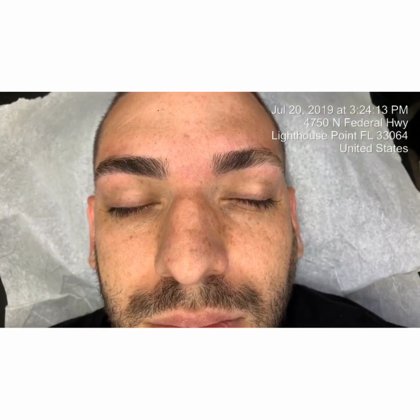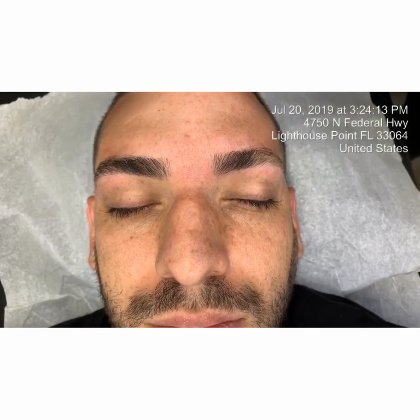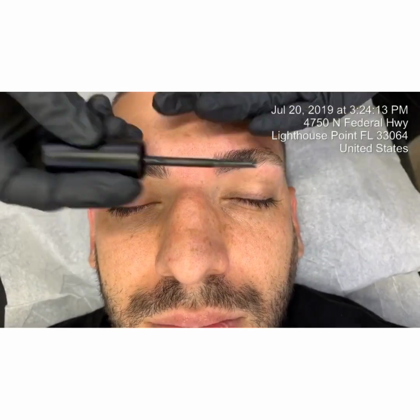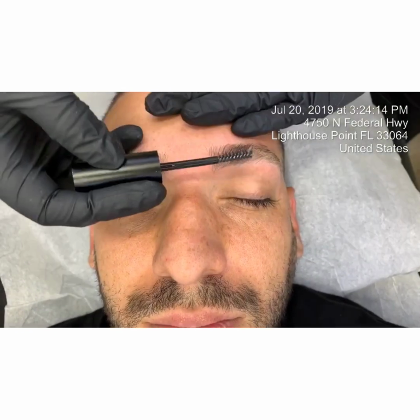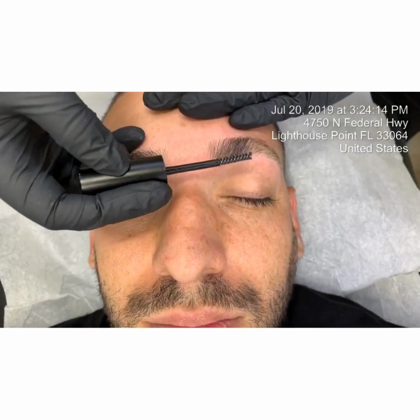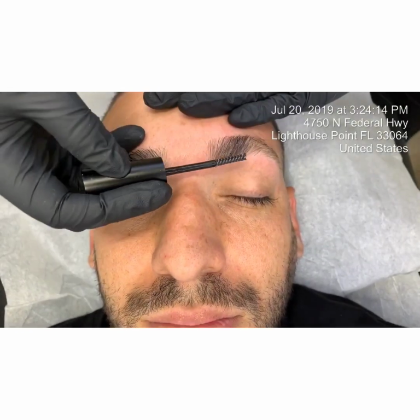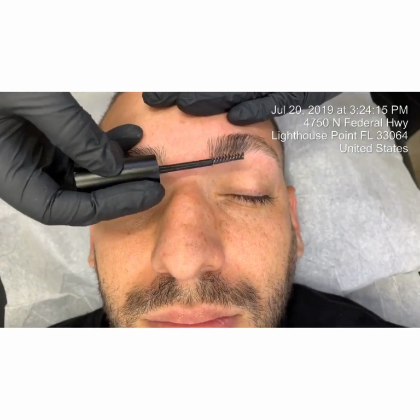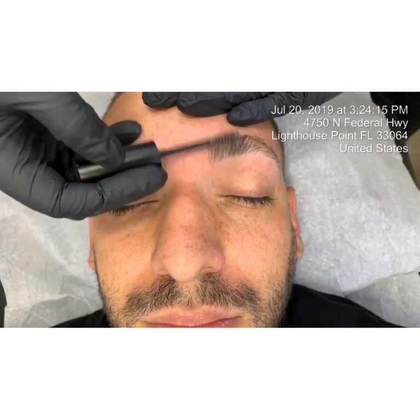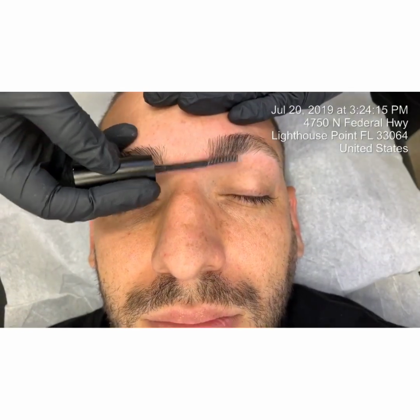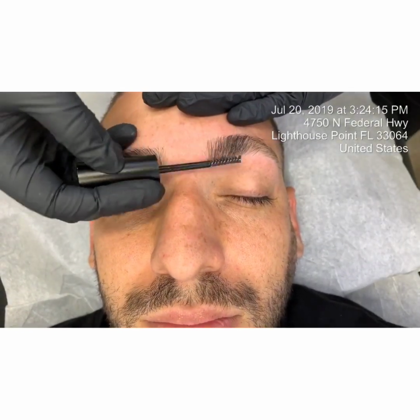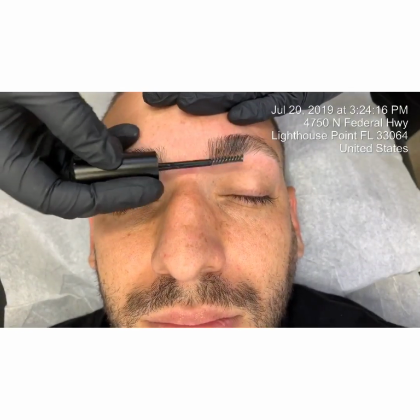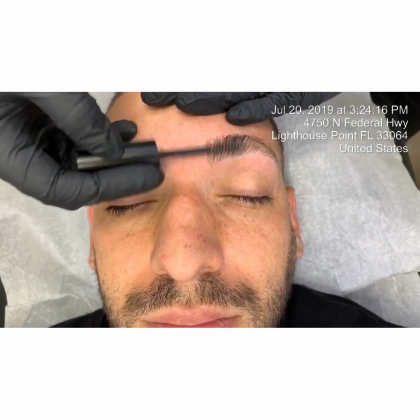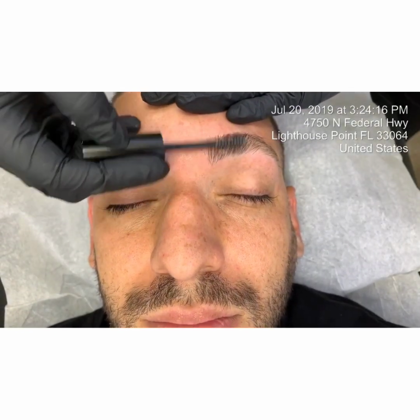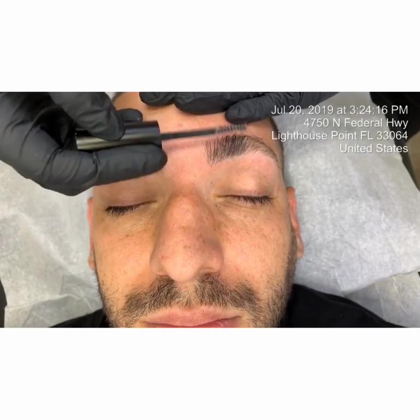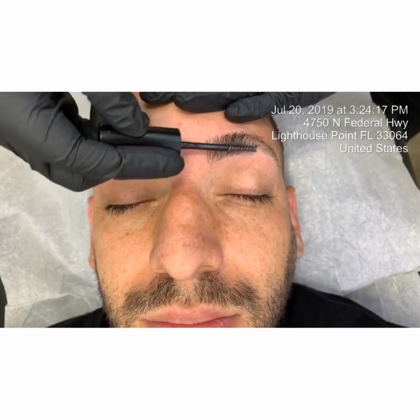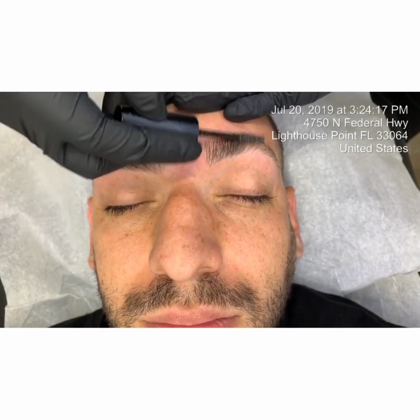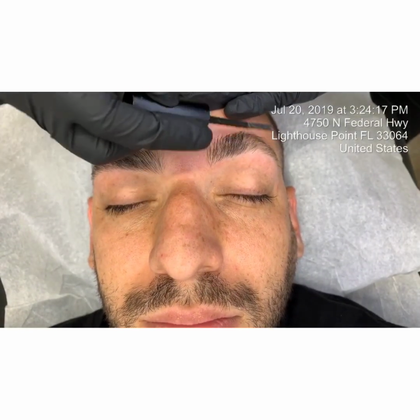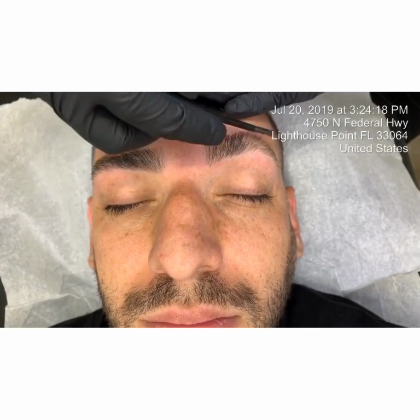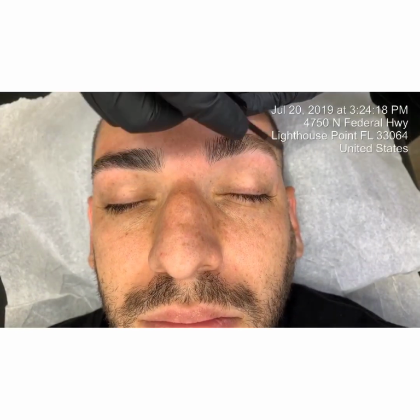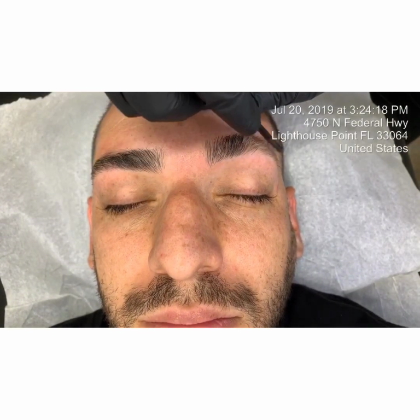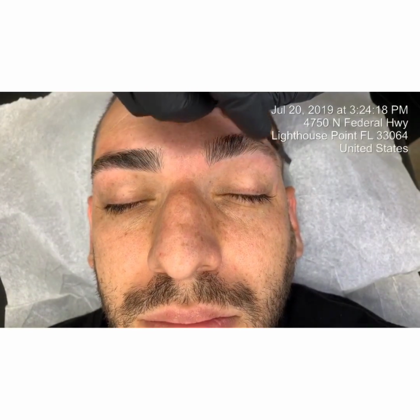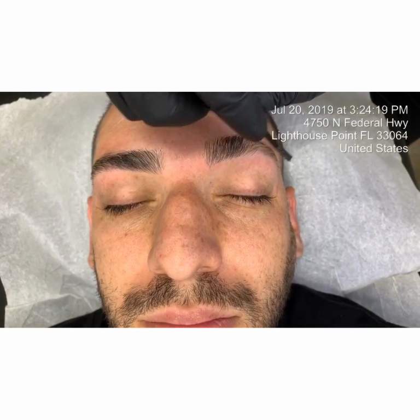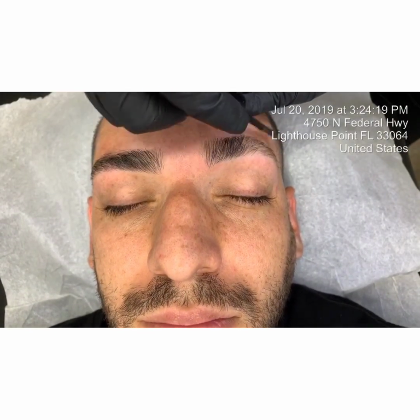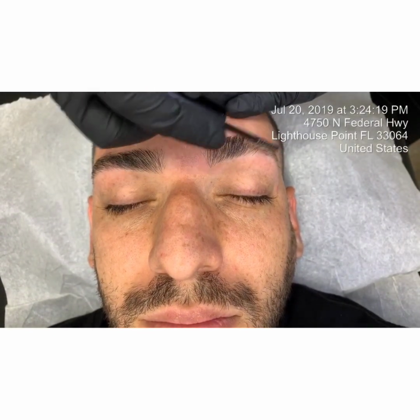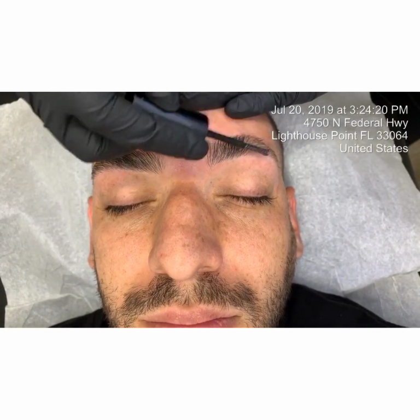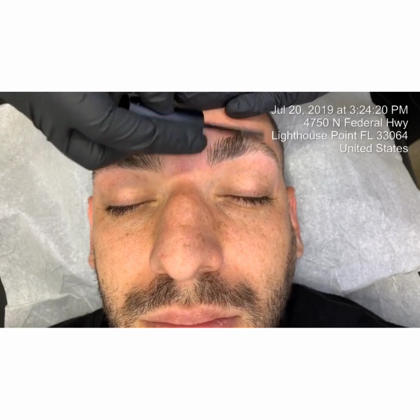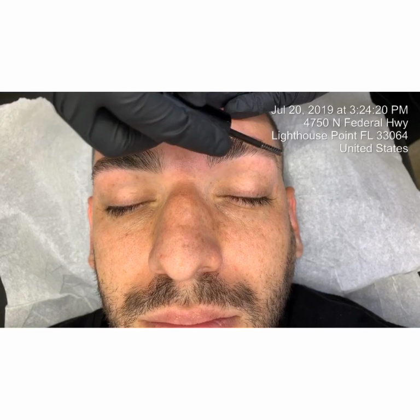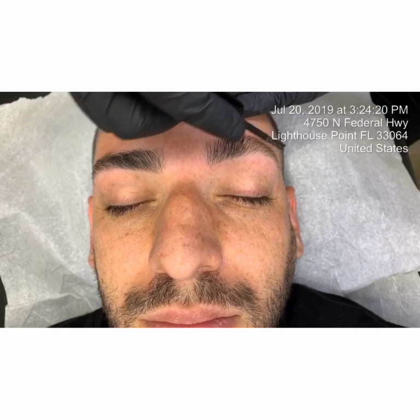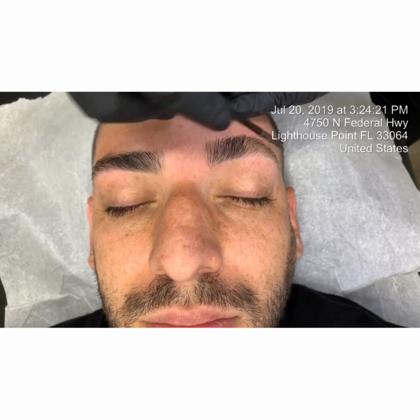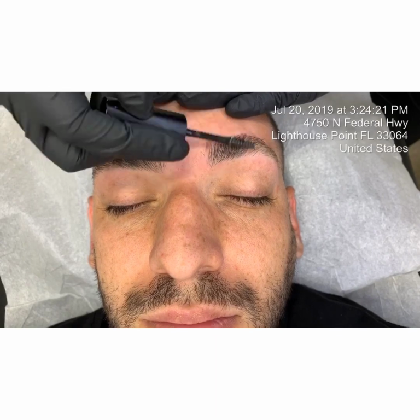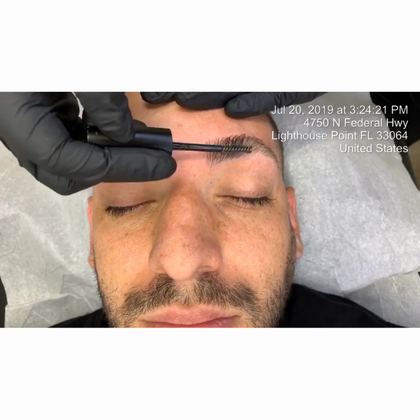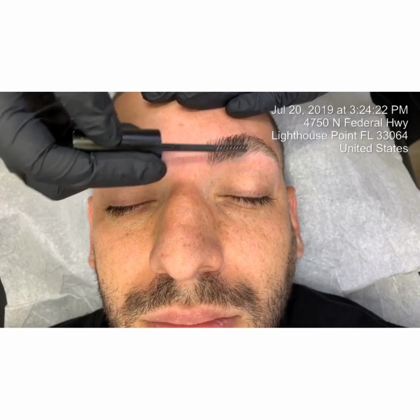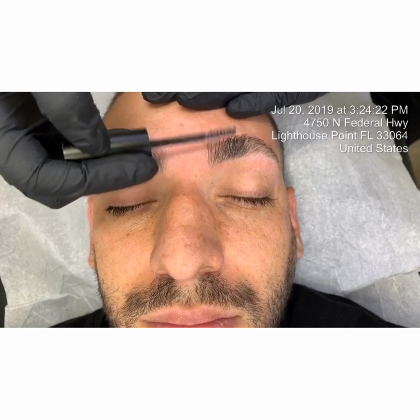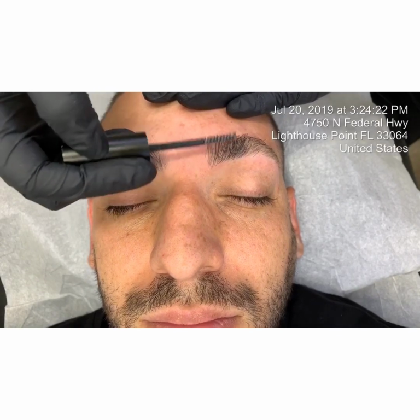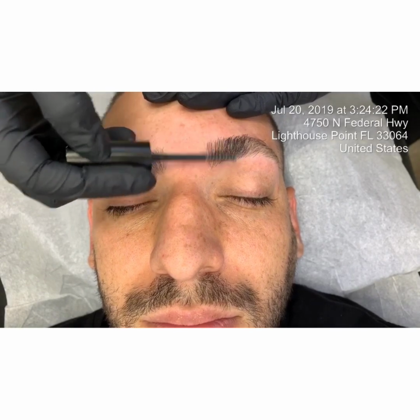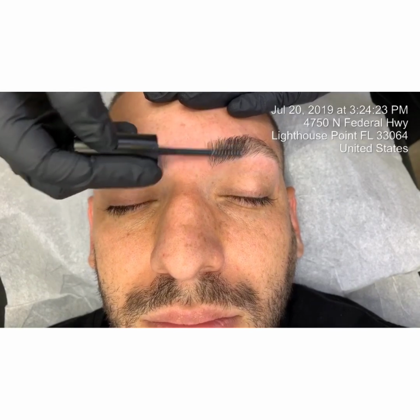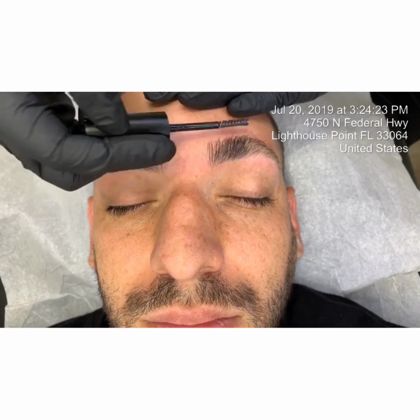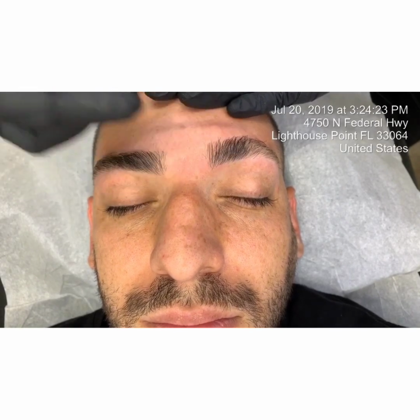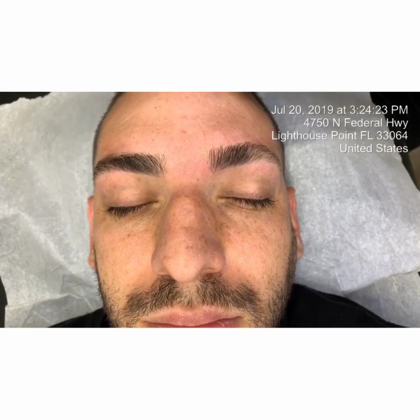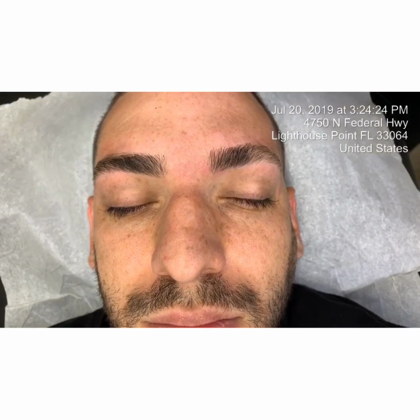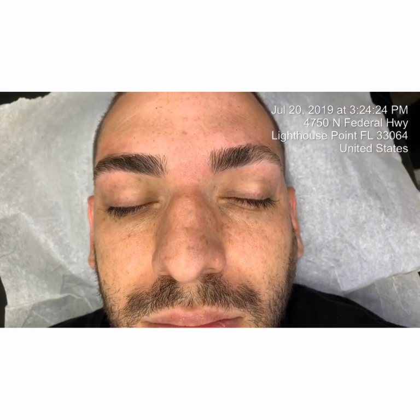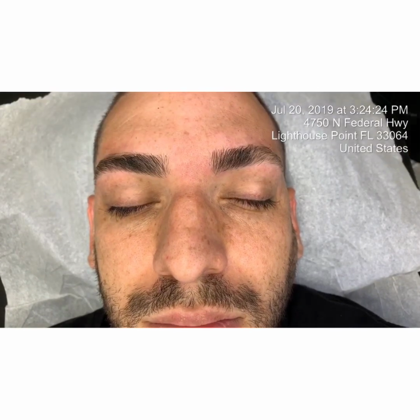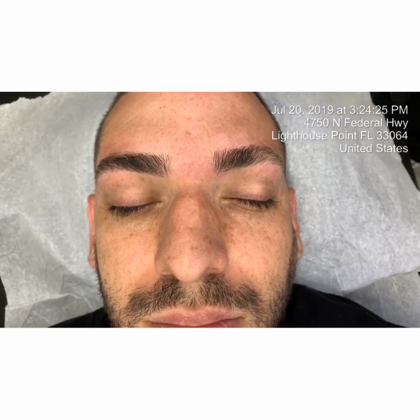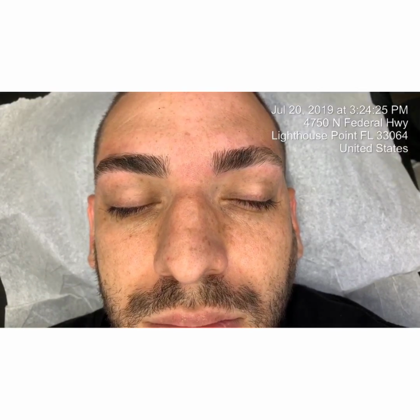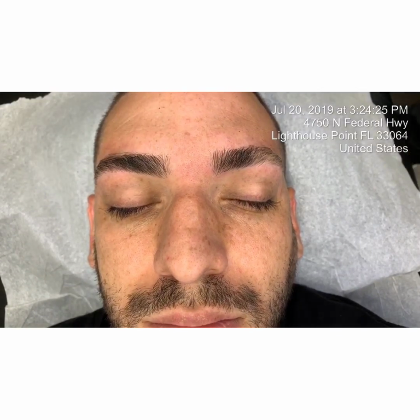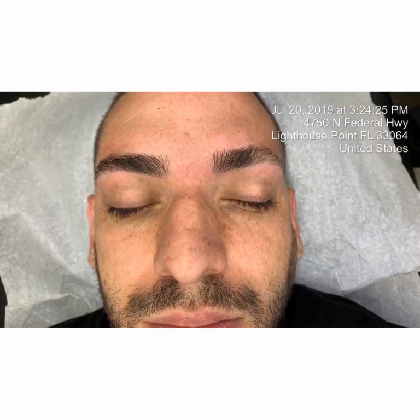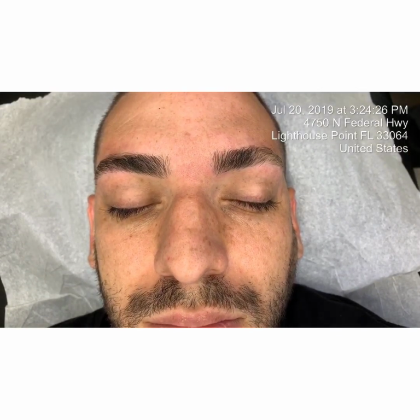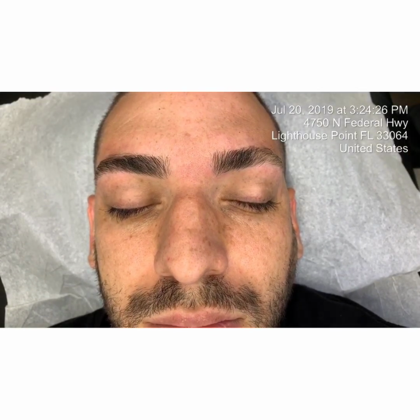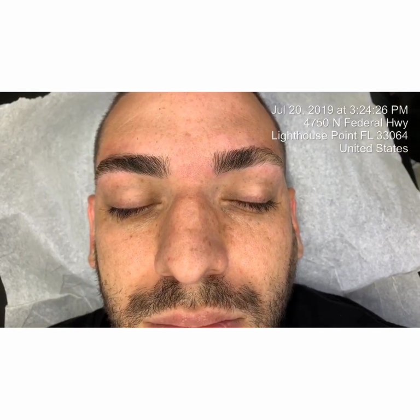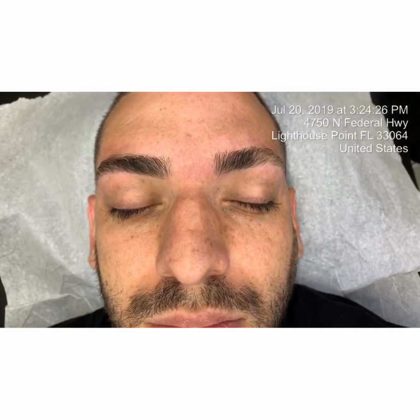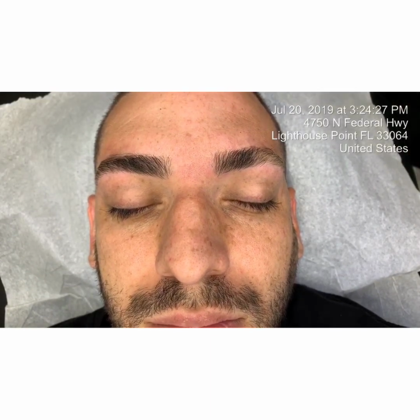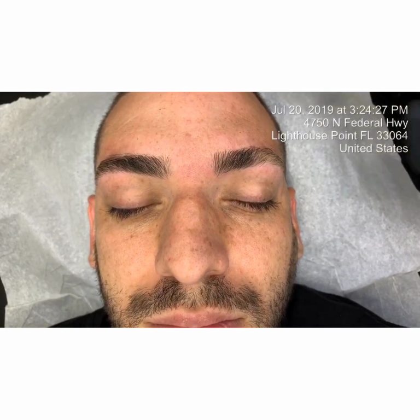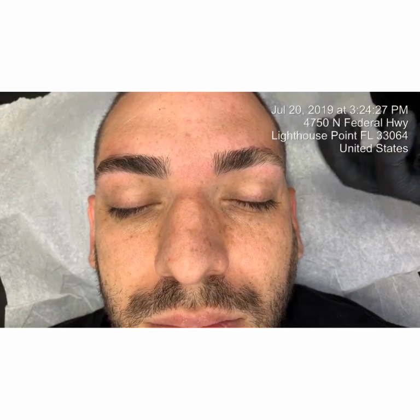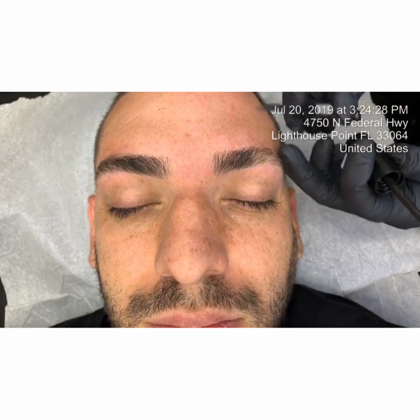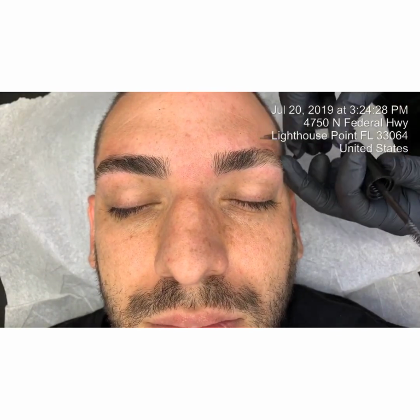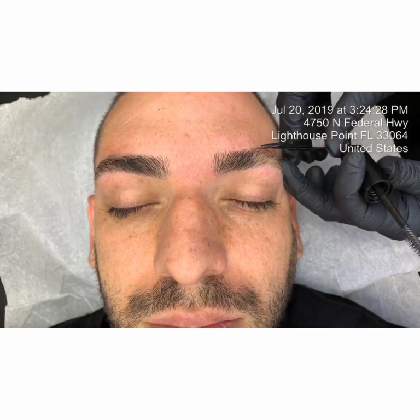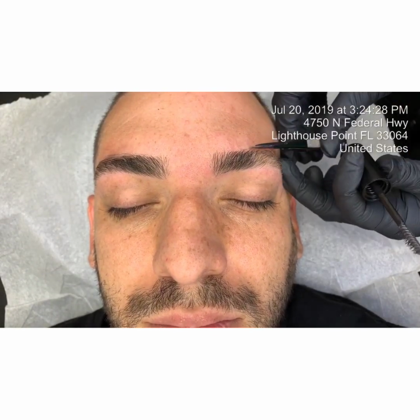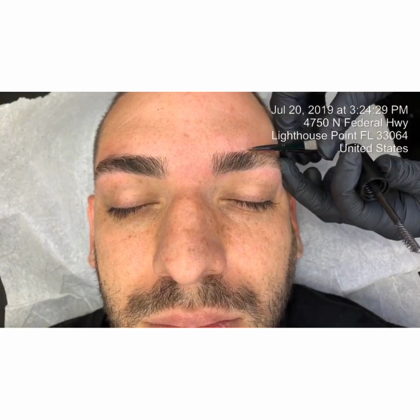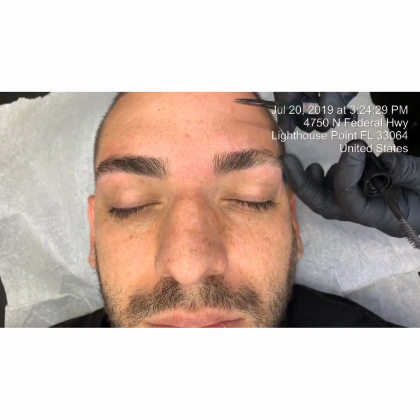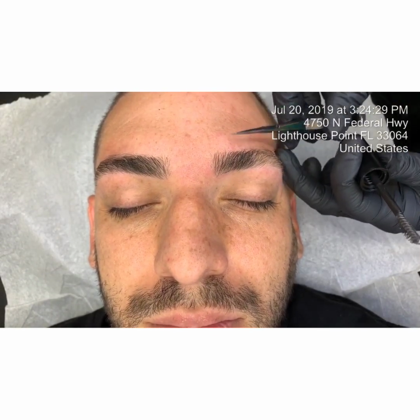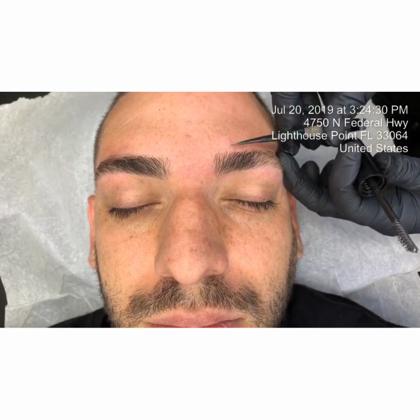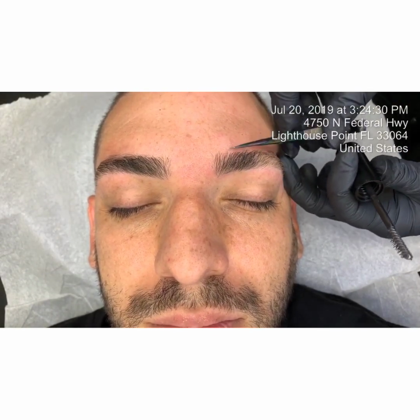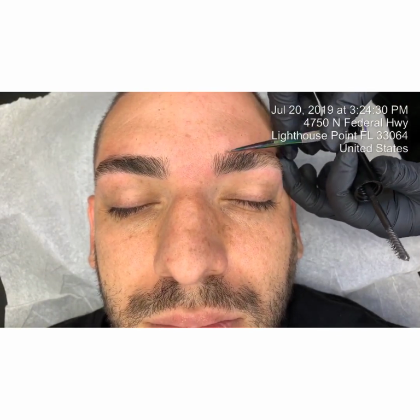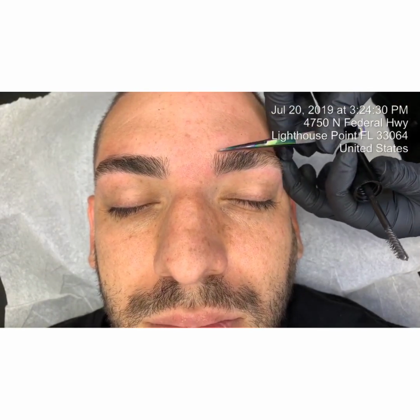My eyebrow wax service always includes a temporary makeup application, but you can always opt out of that and just substitute it with clear brow gel.